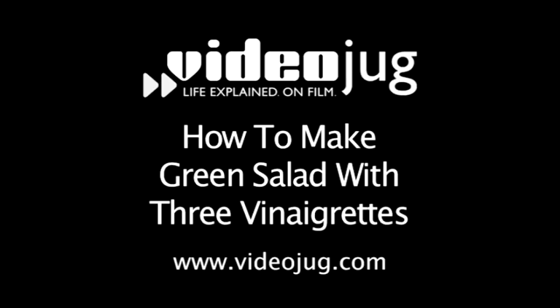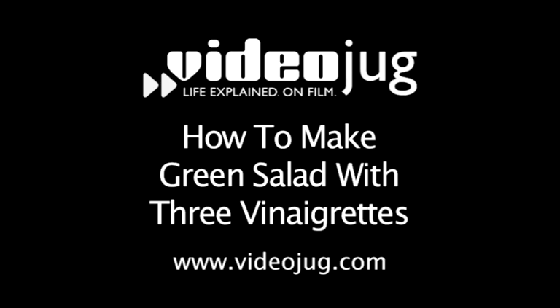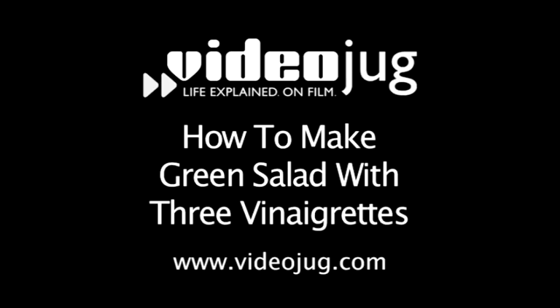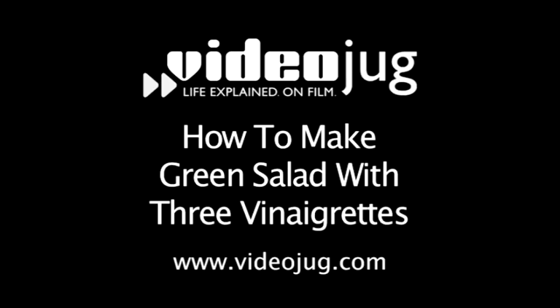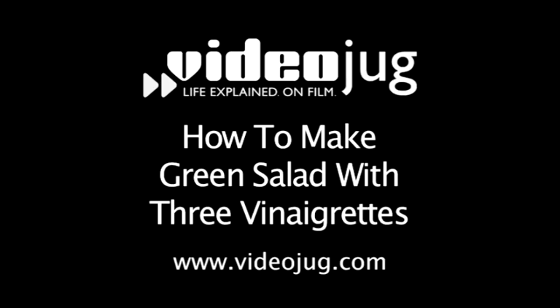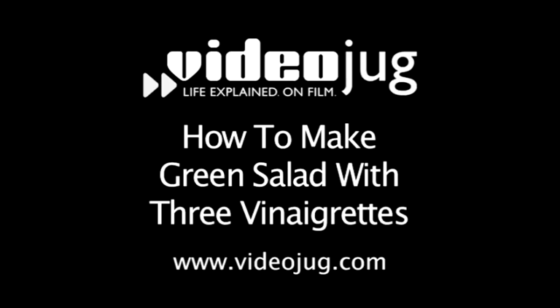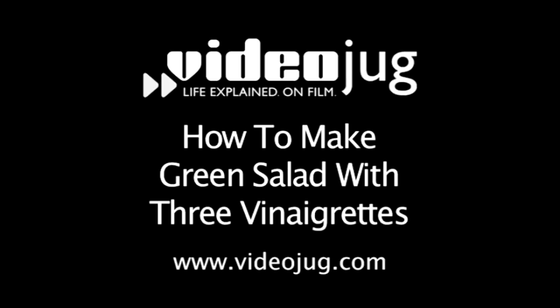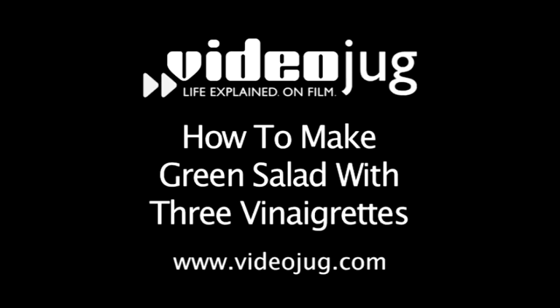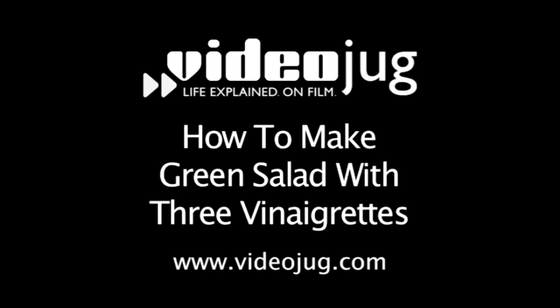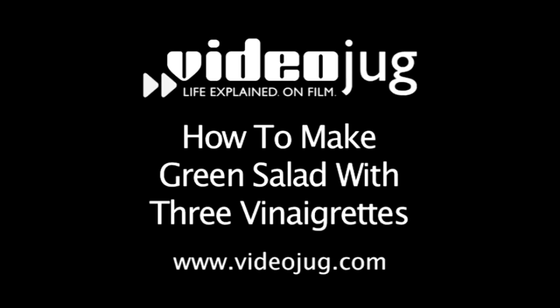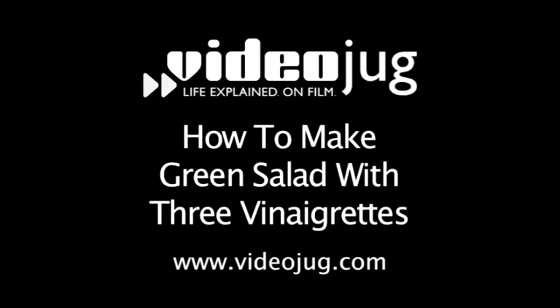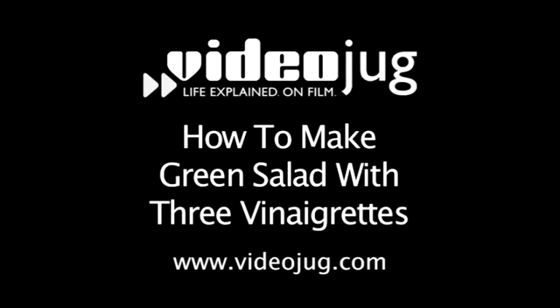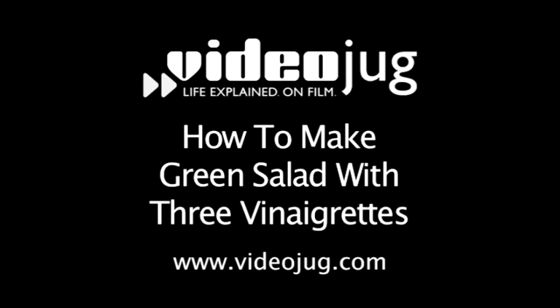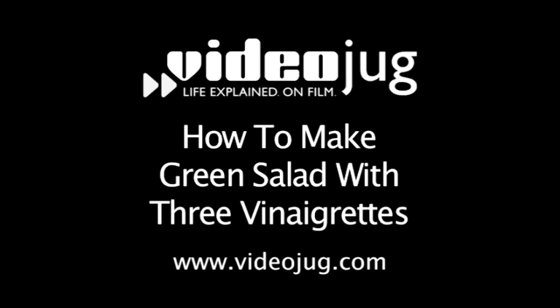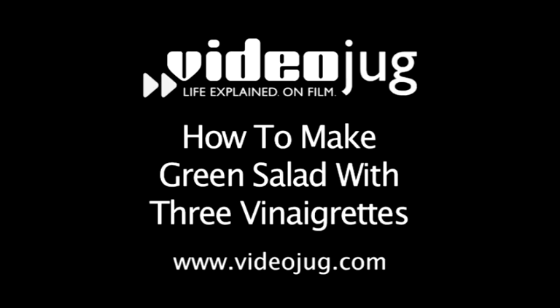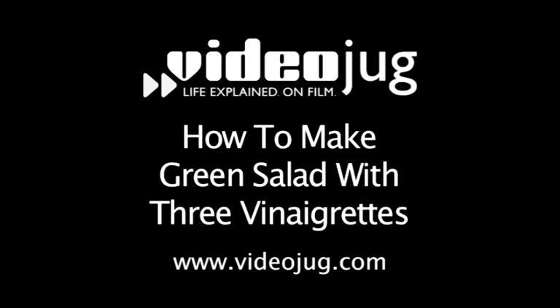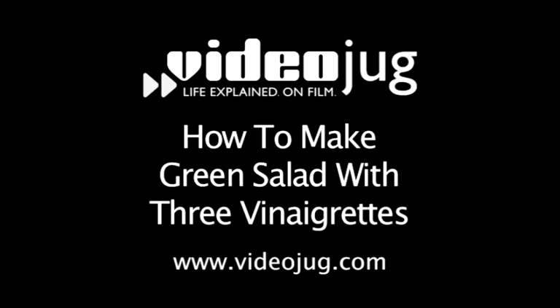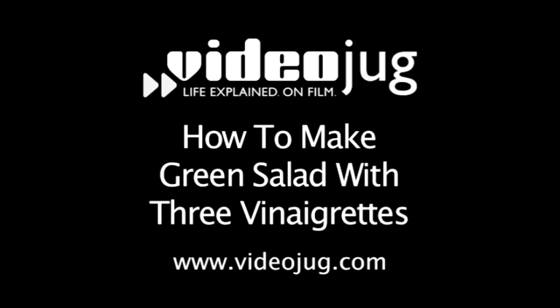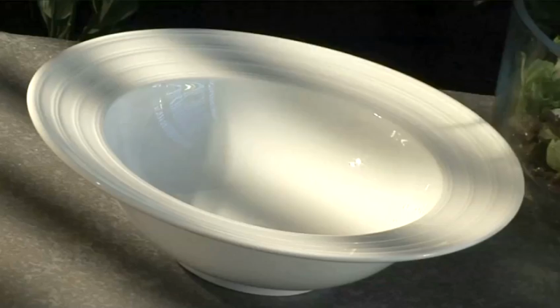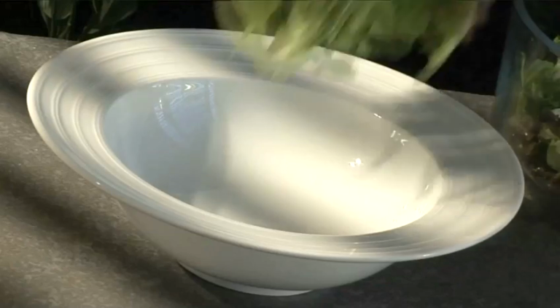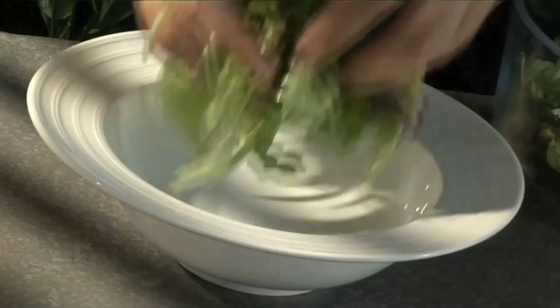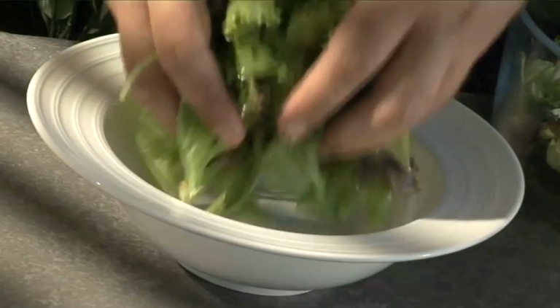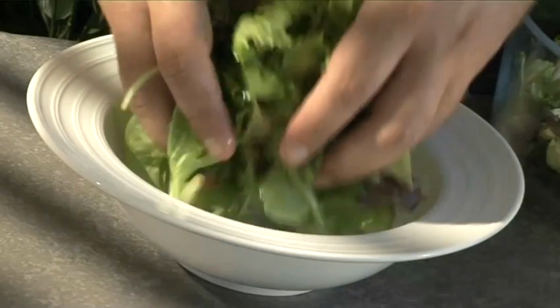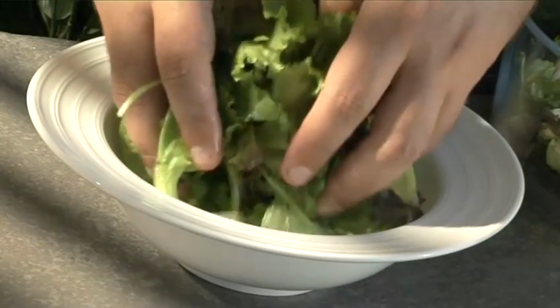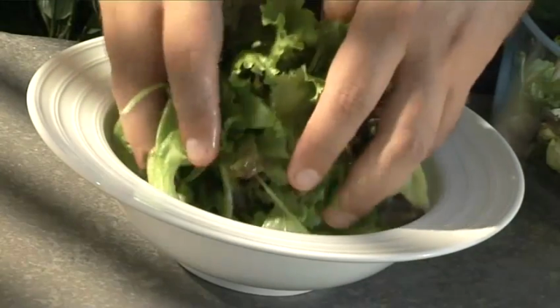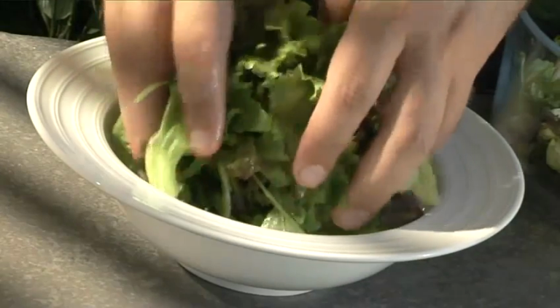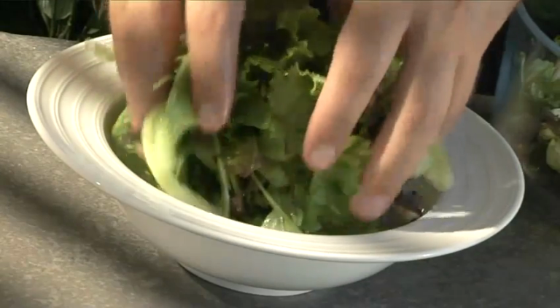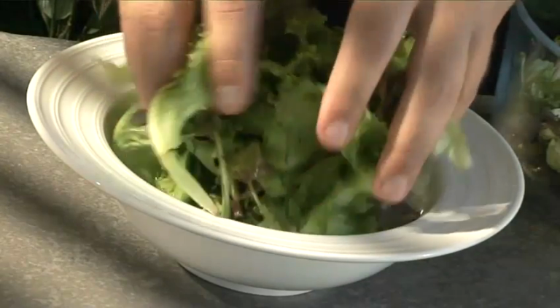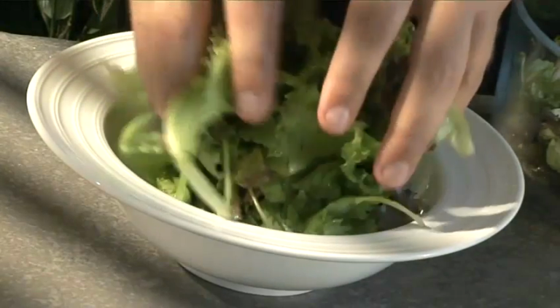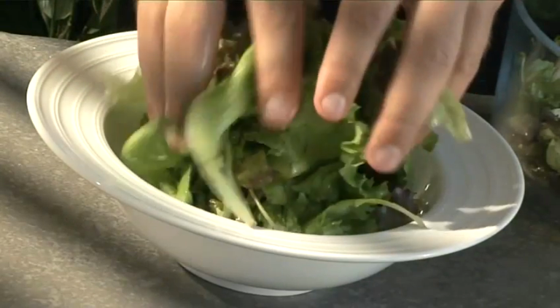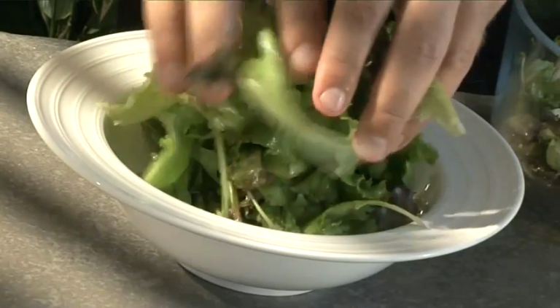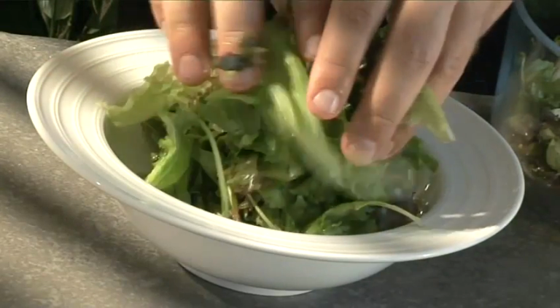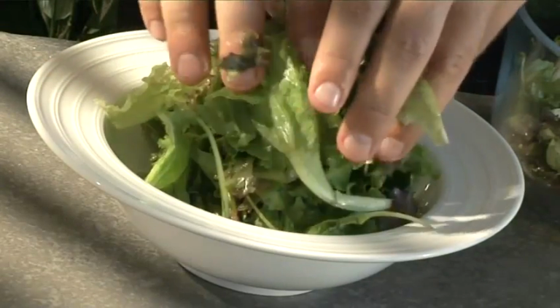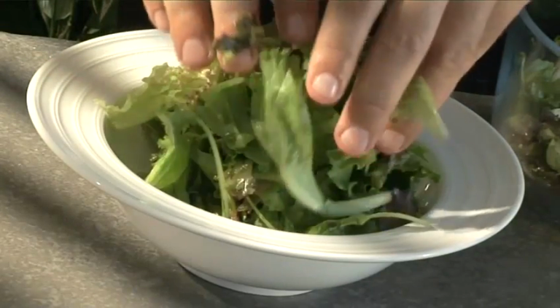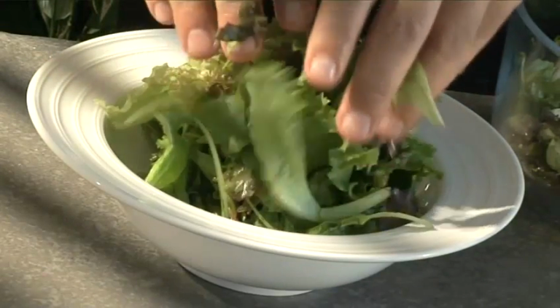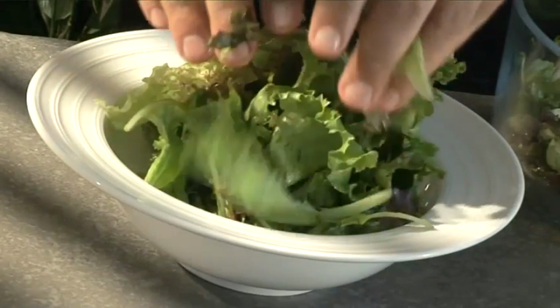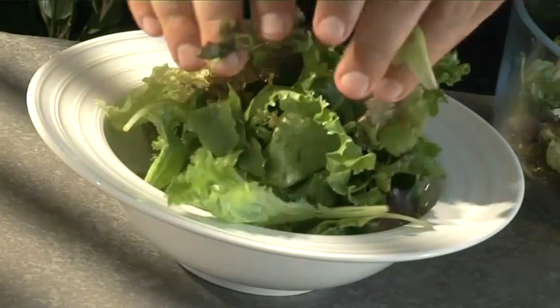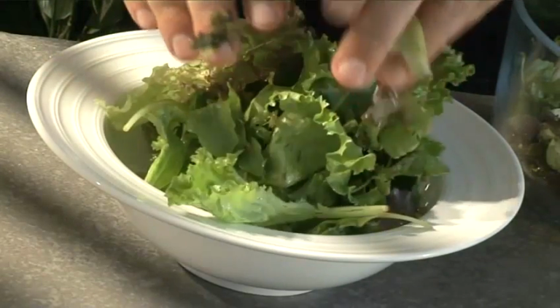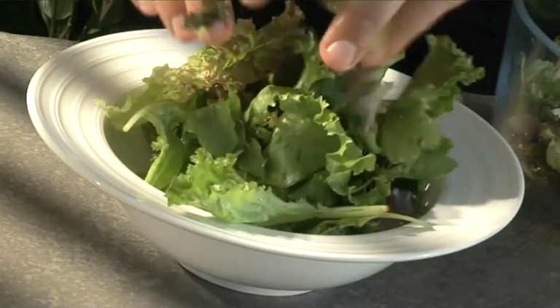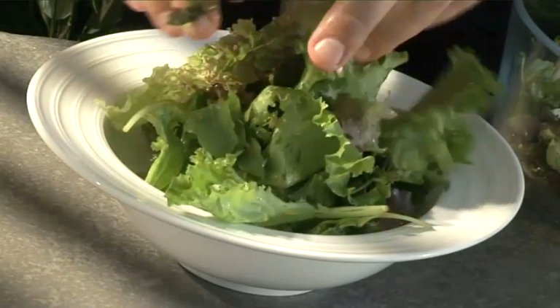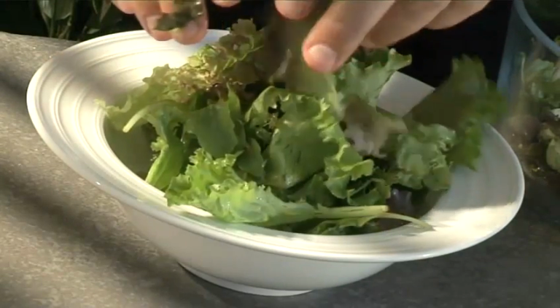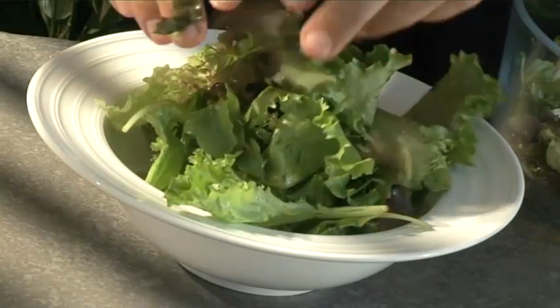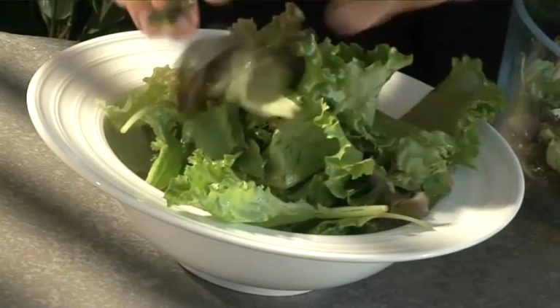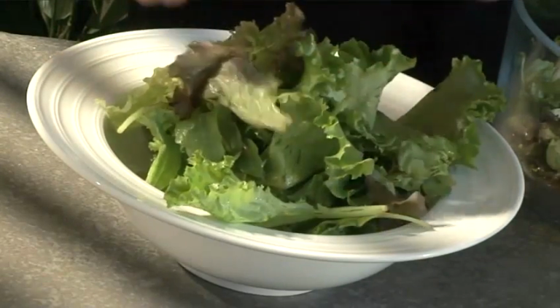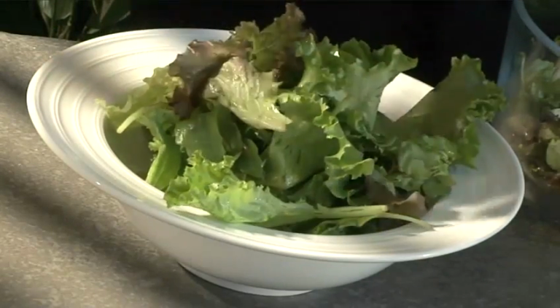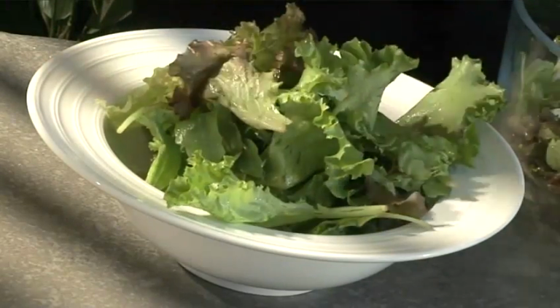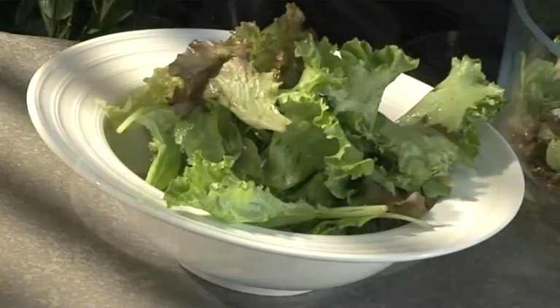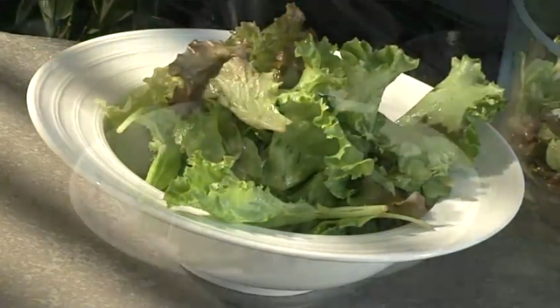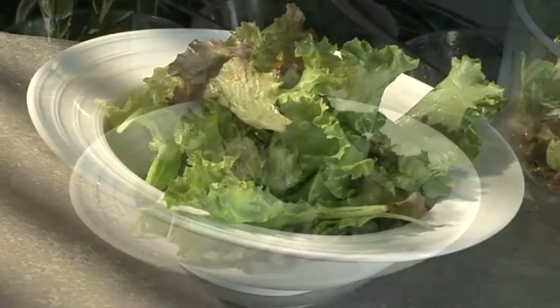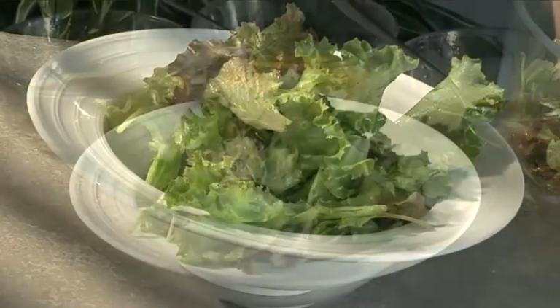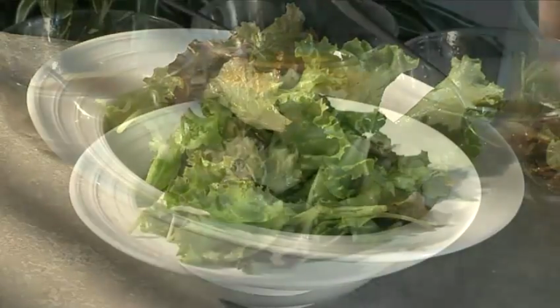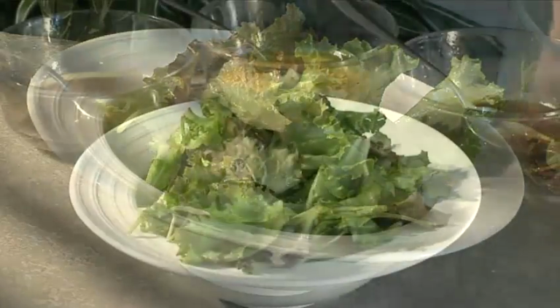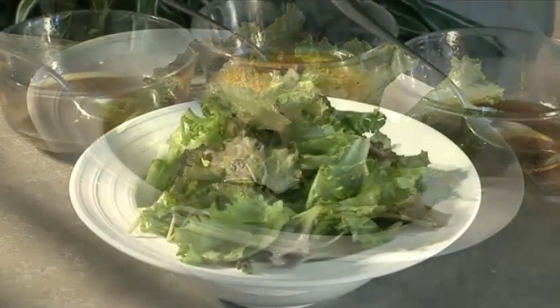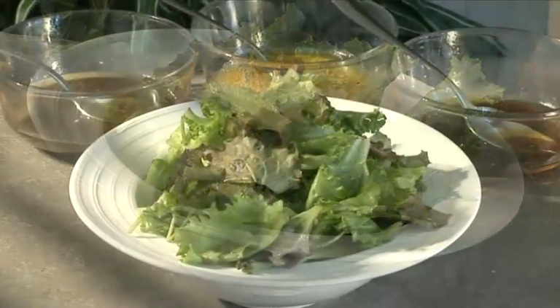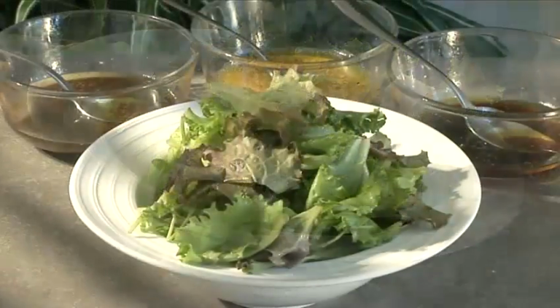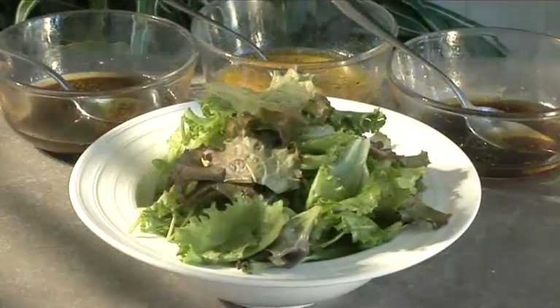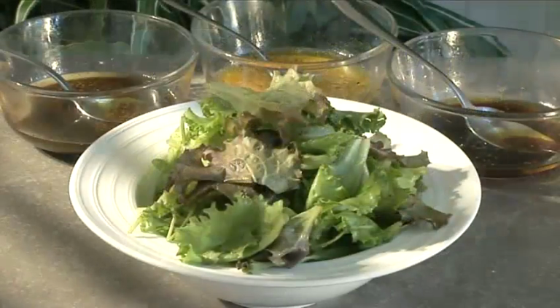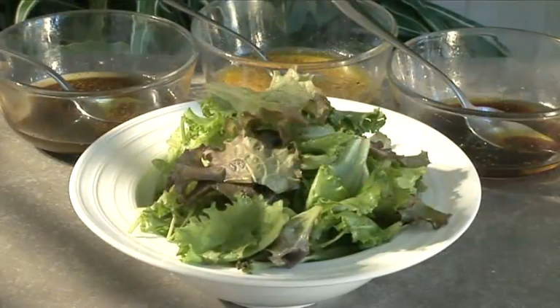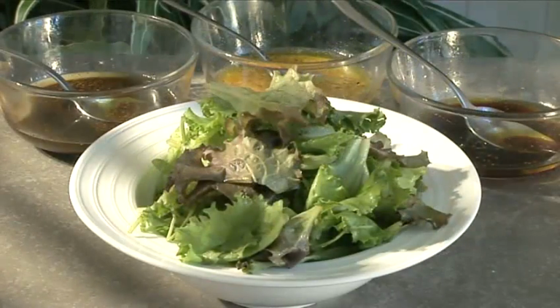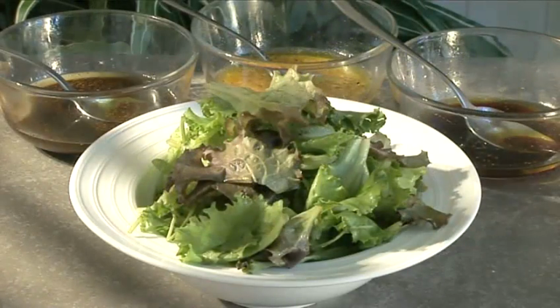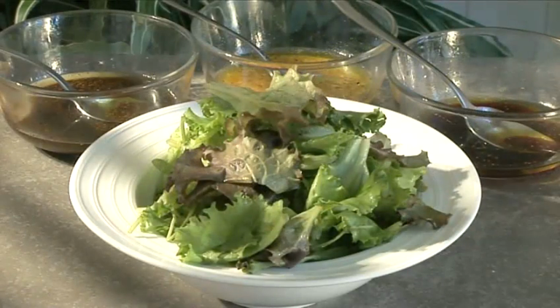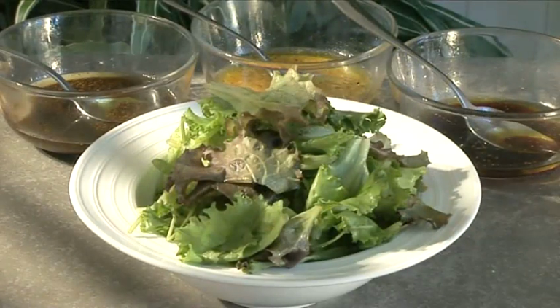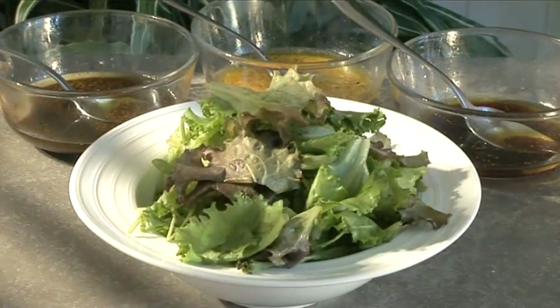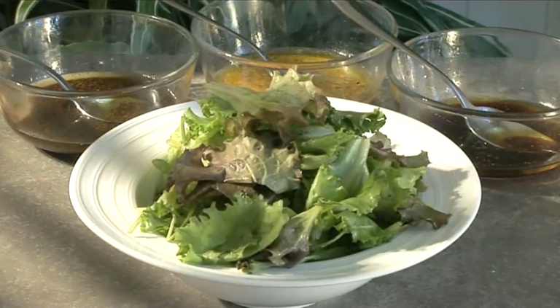Hello and welcome to Videojug. We're going to show you how to make a green salad with three vinaigrettes.